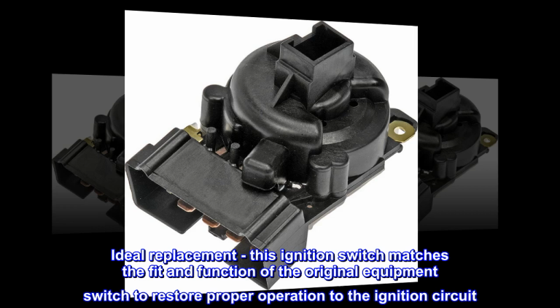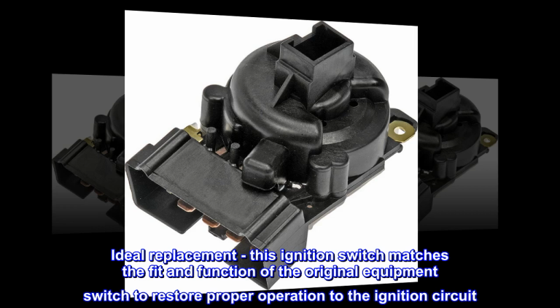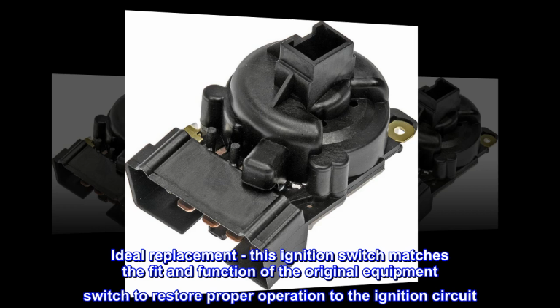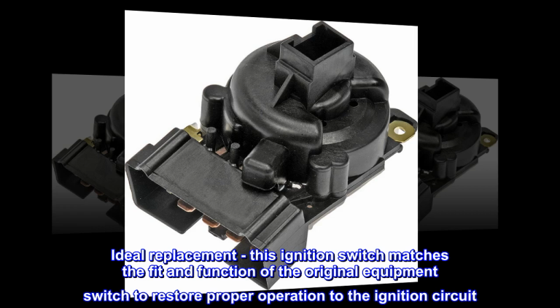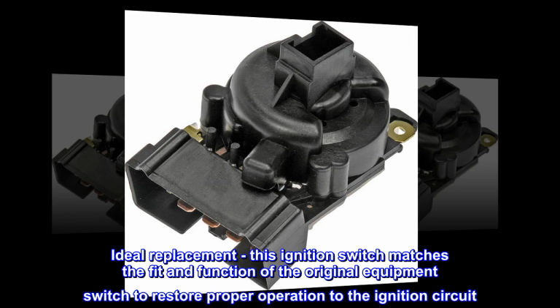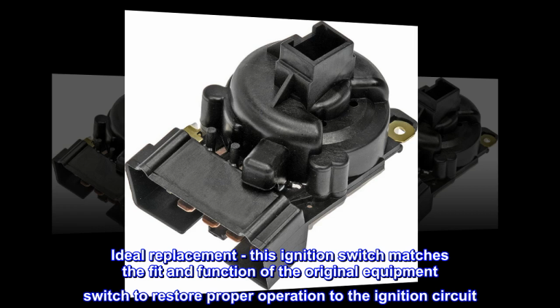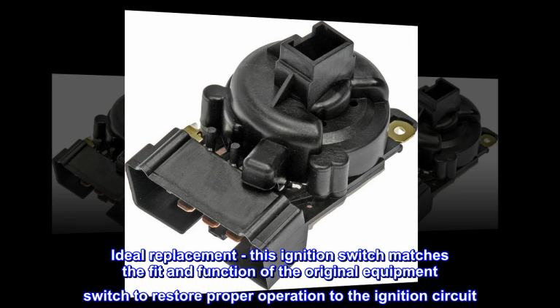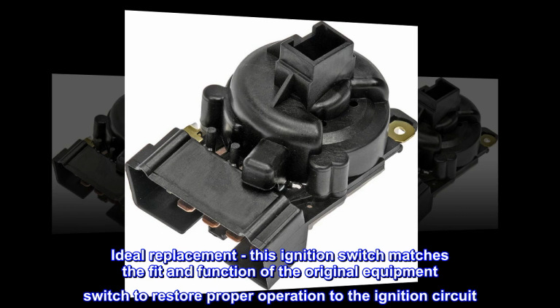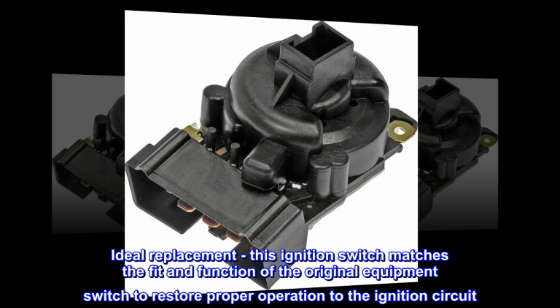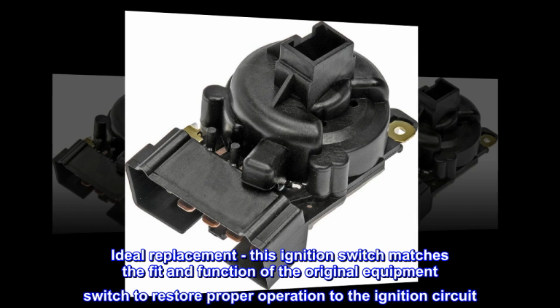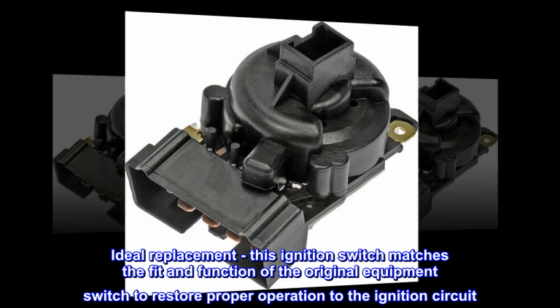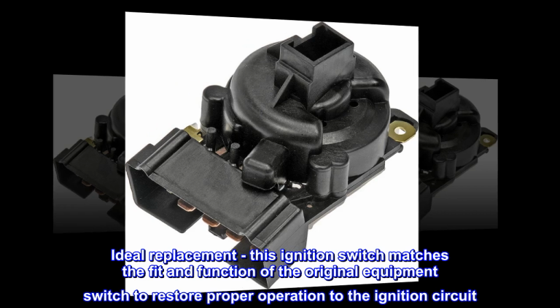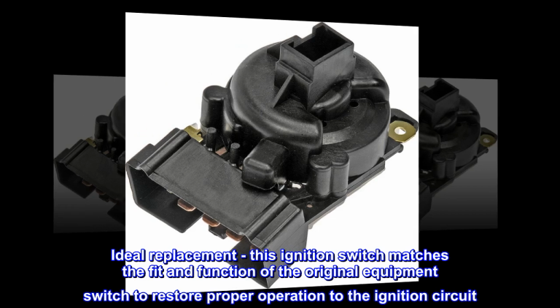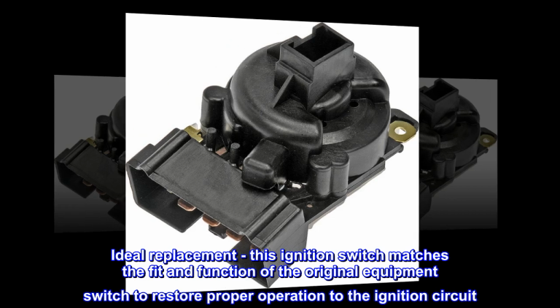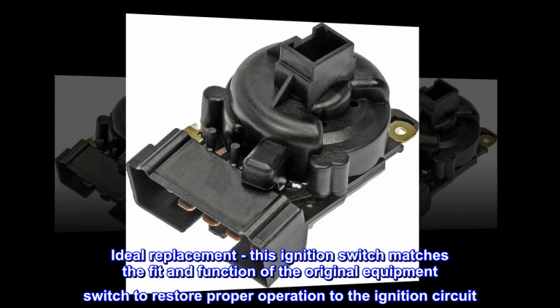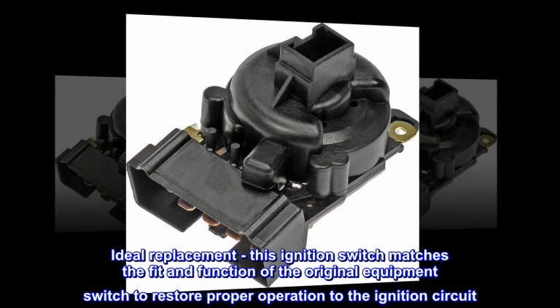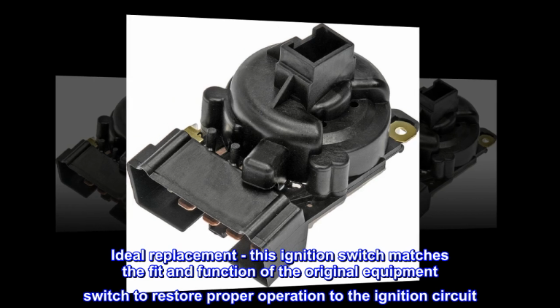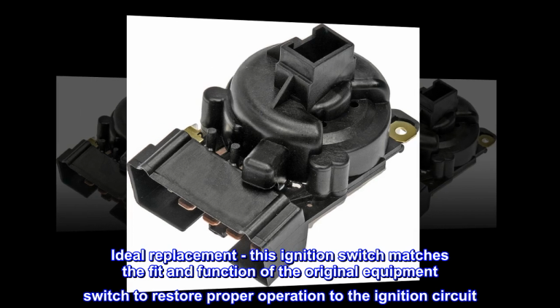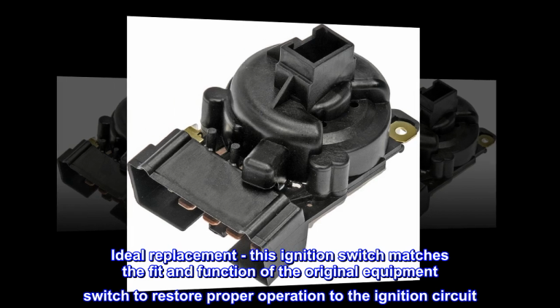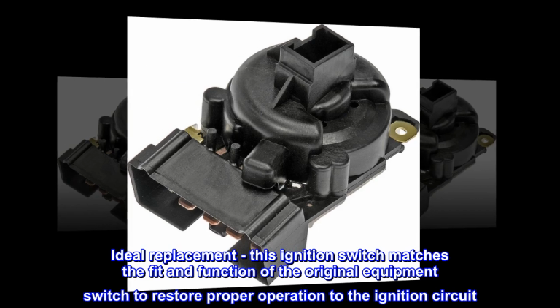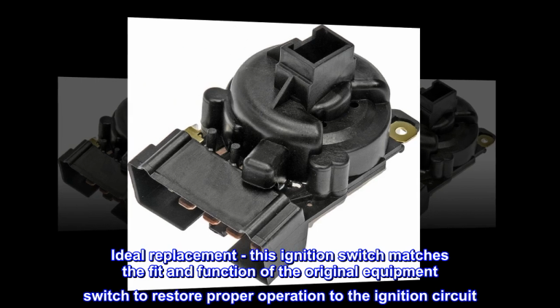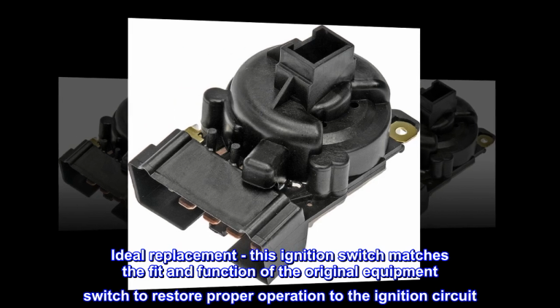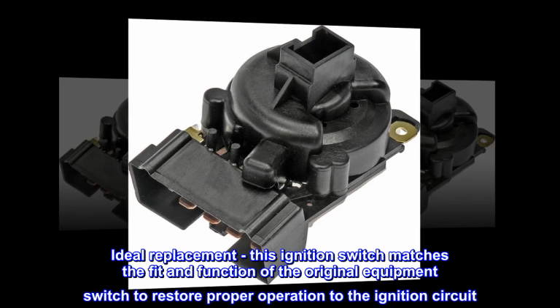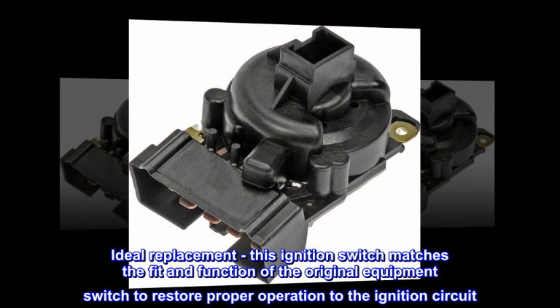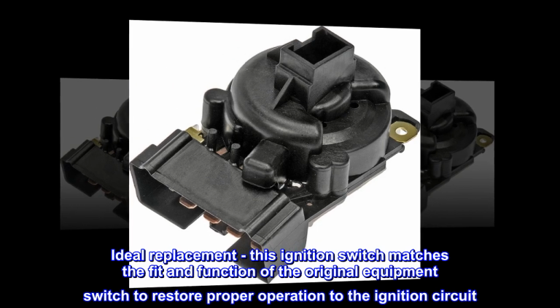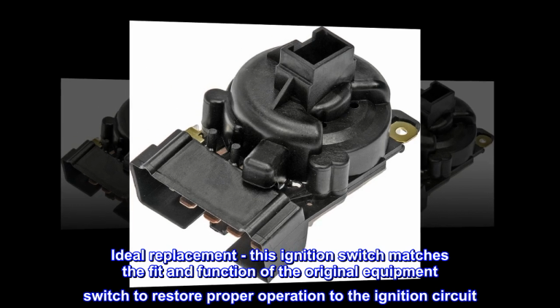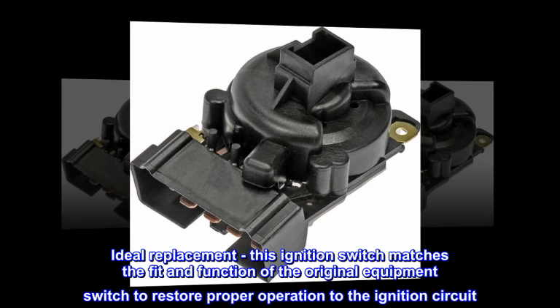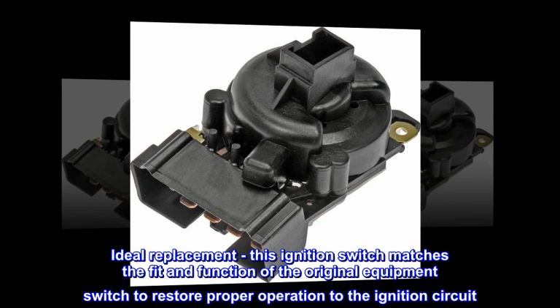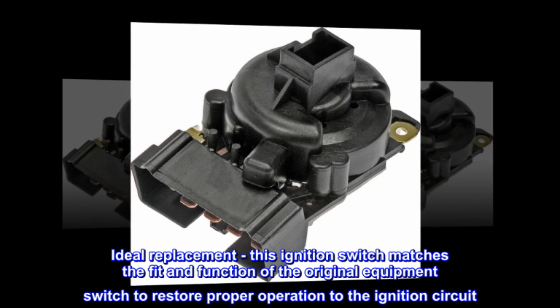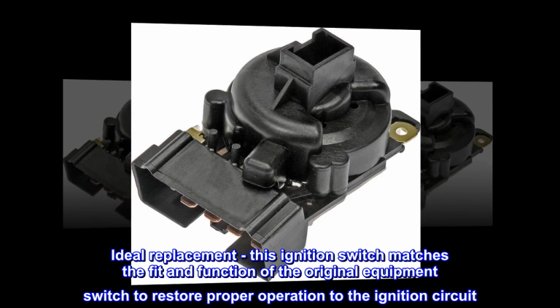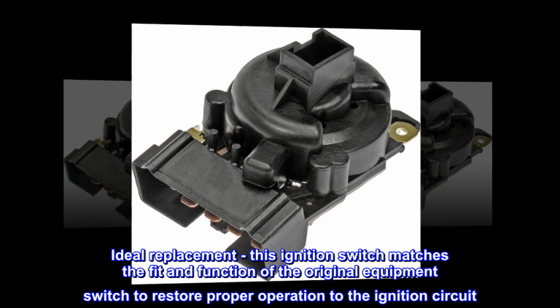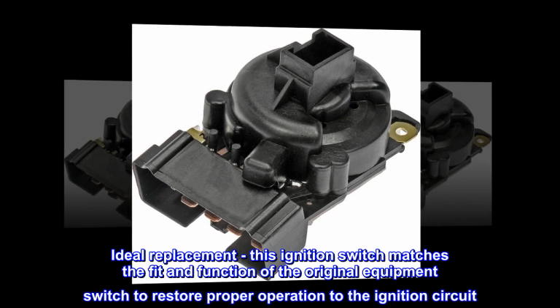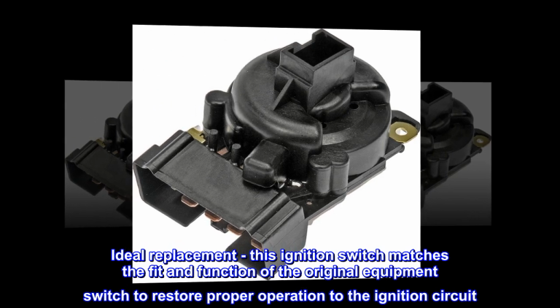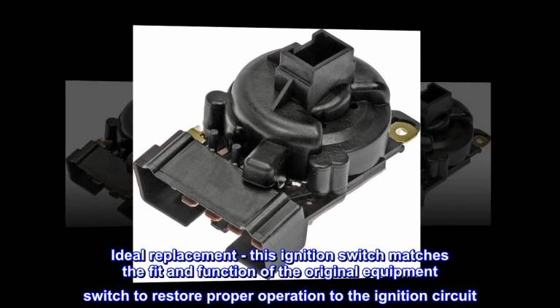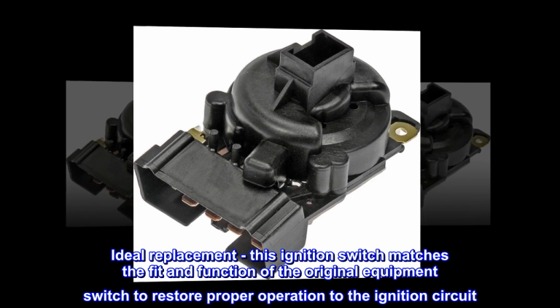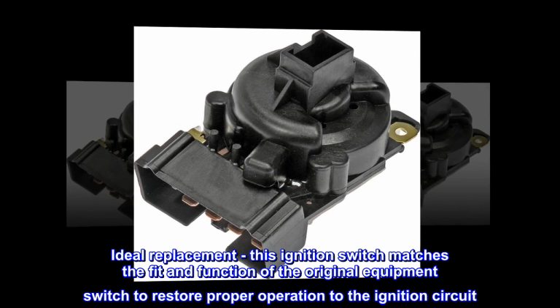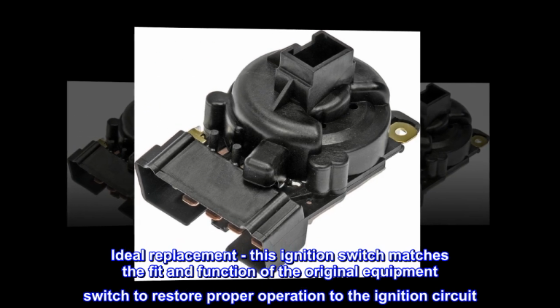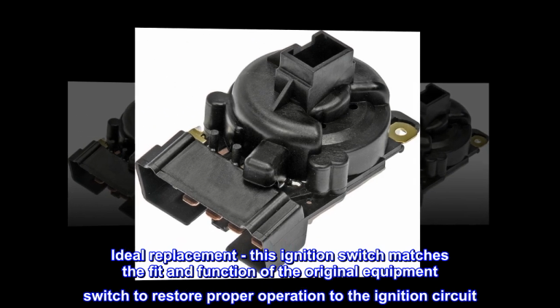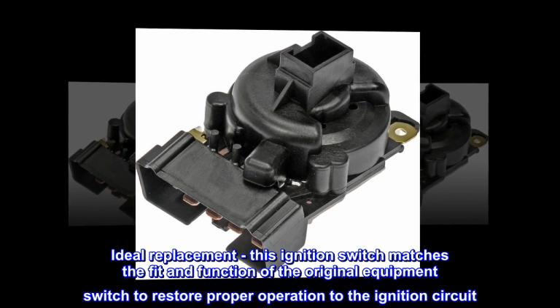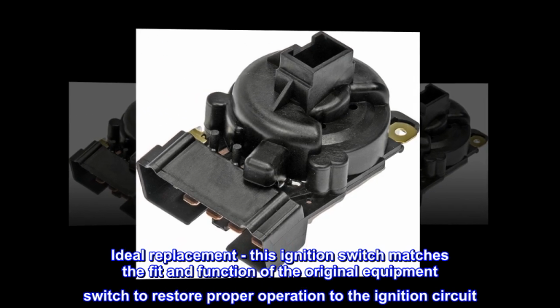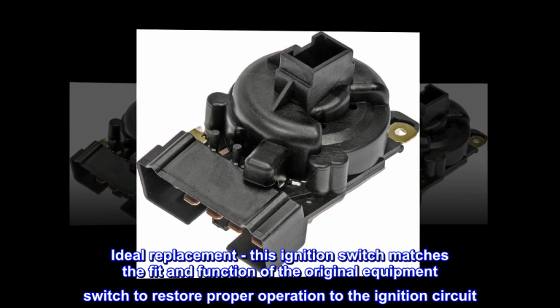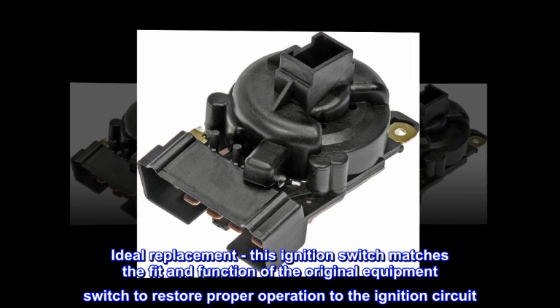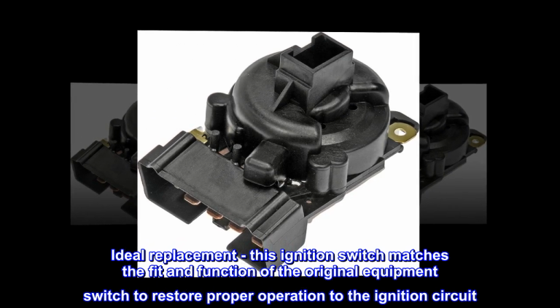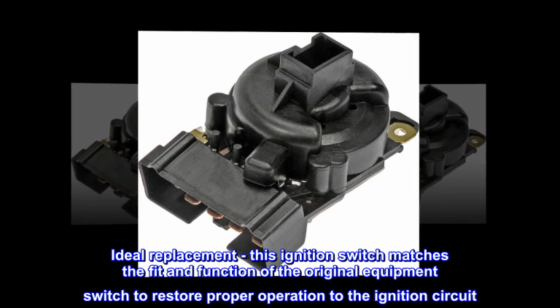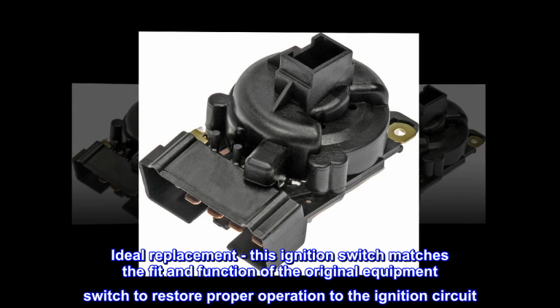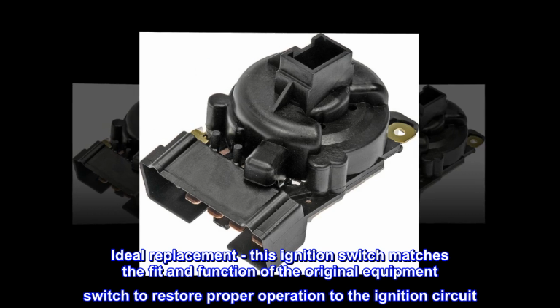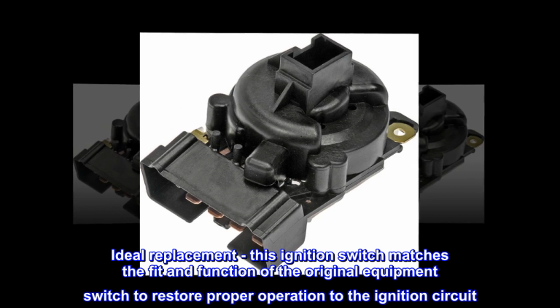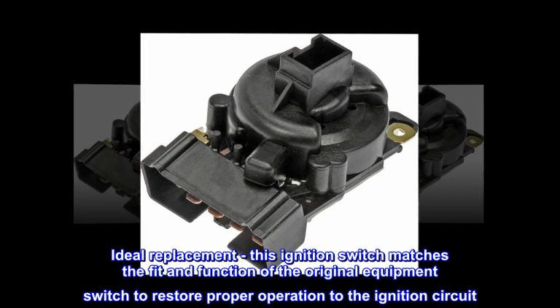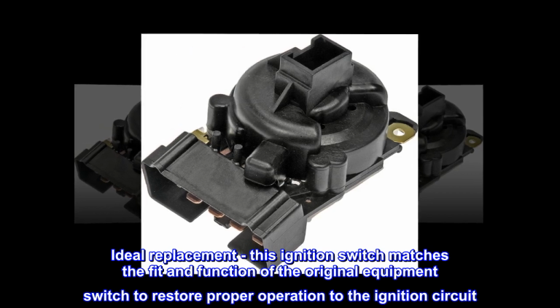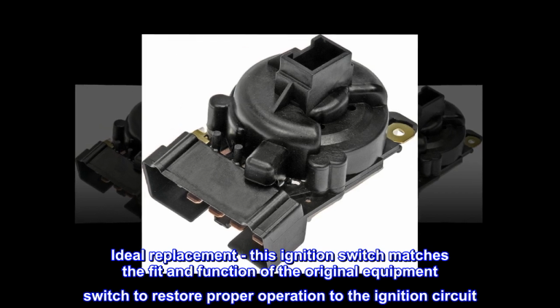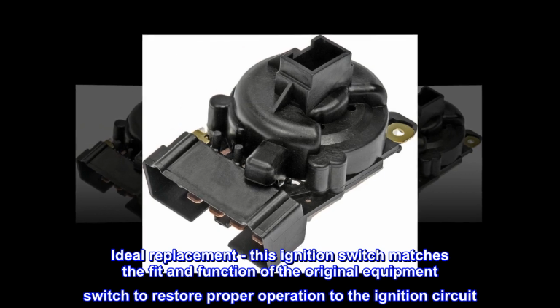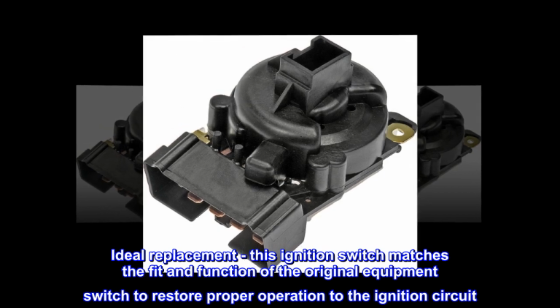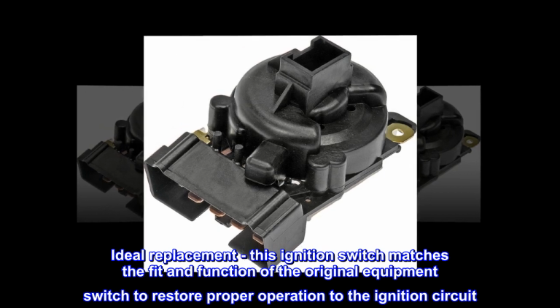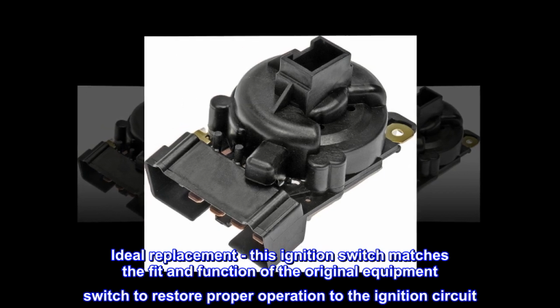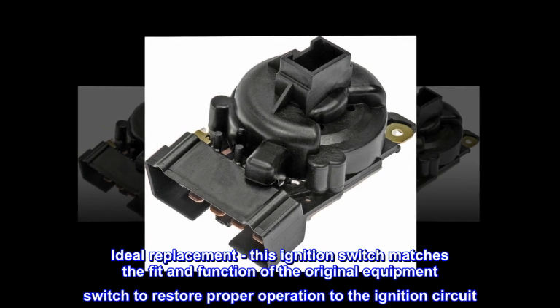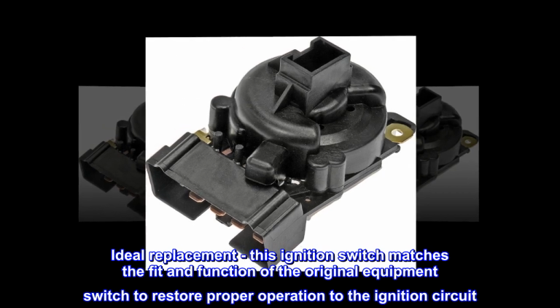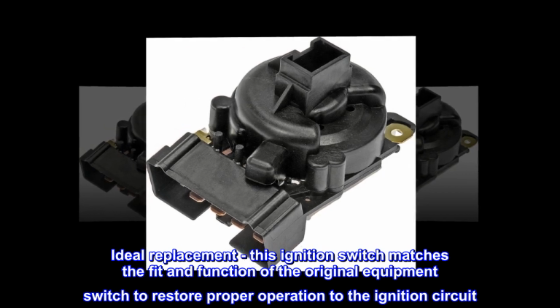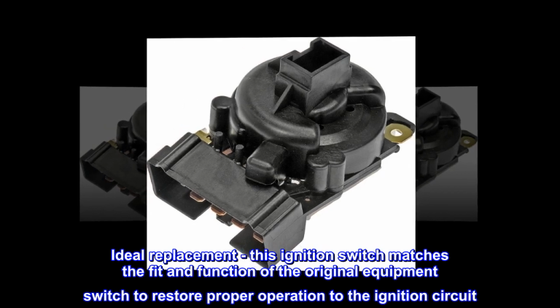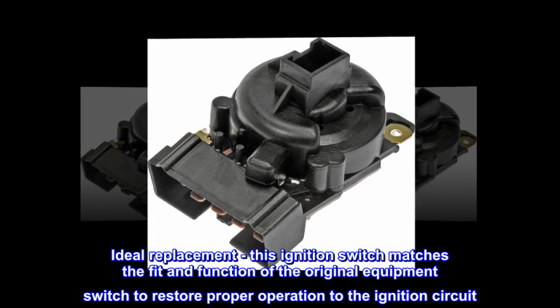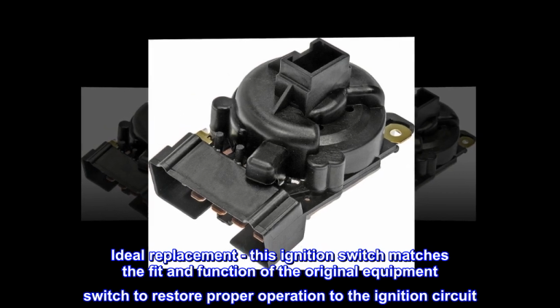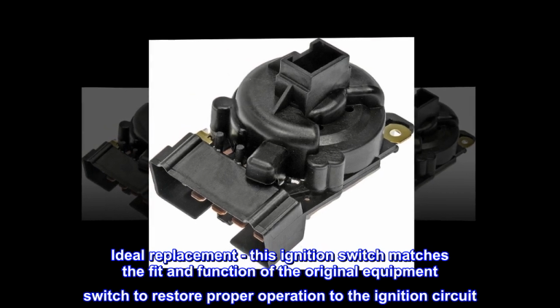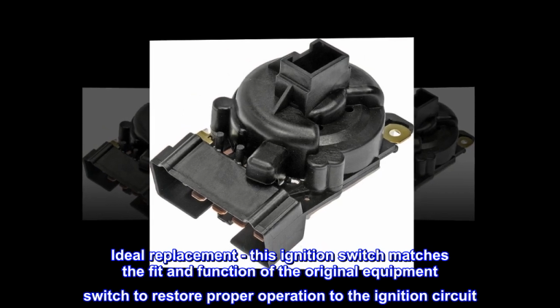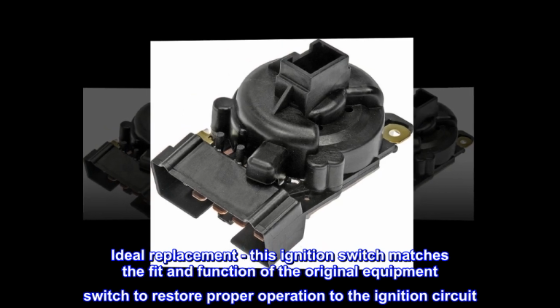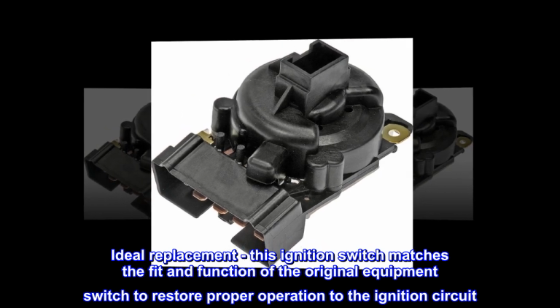Ideal replacement. This ignition switch matches the fit and function of the original equipment switch to restore proper operation to the ignition circuit.